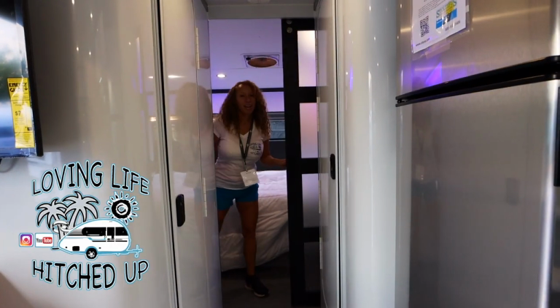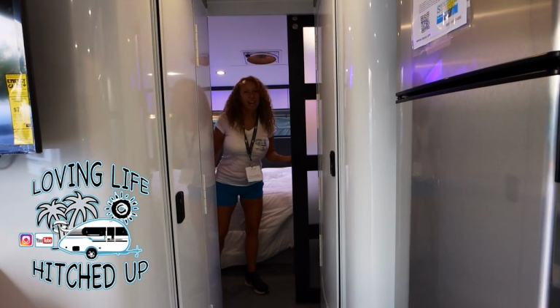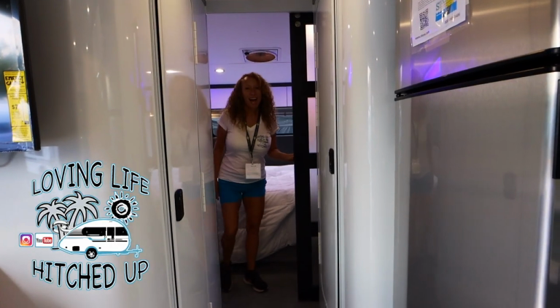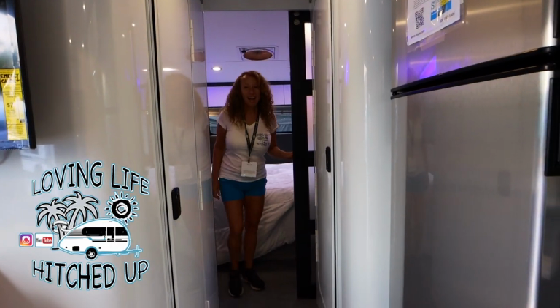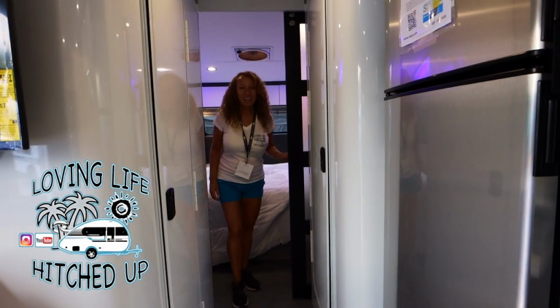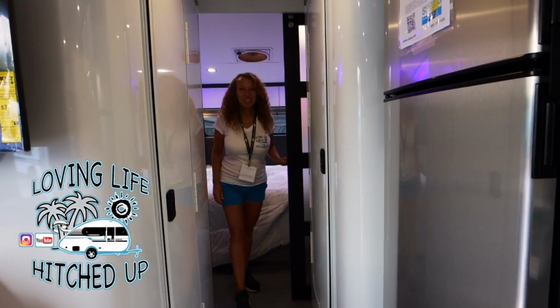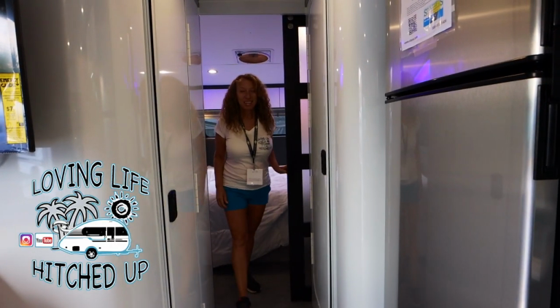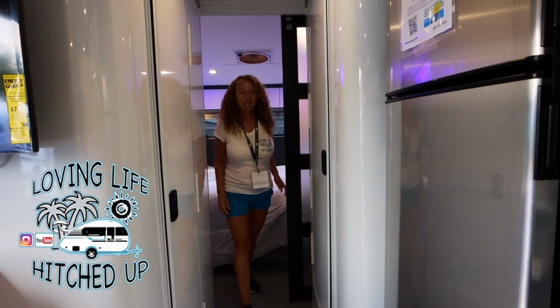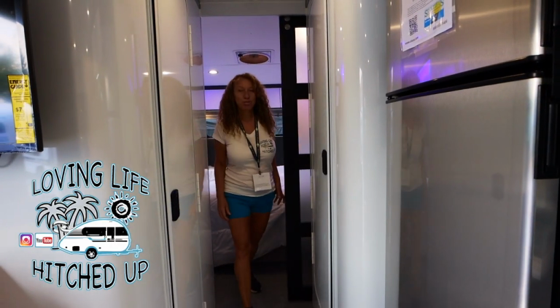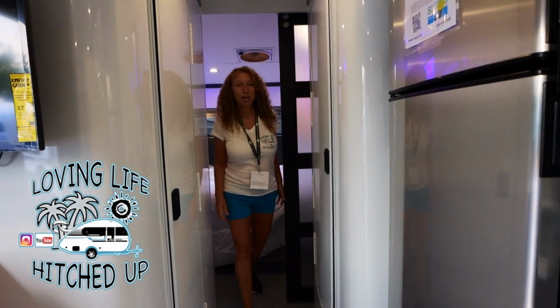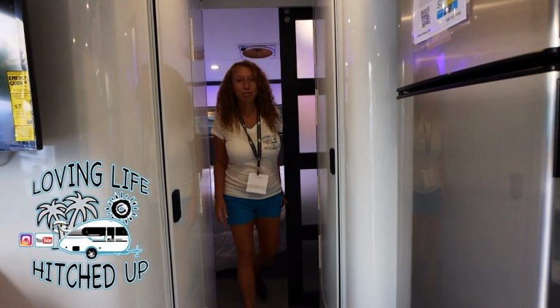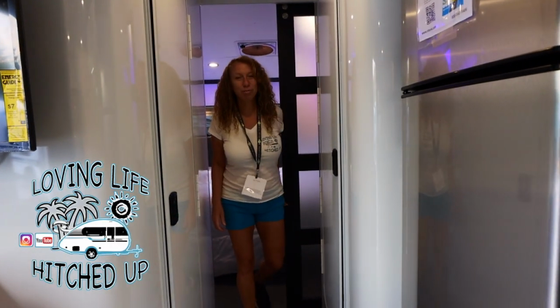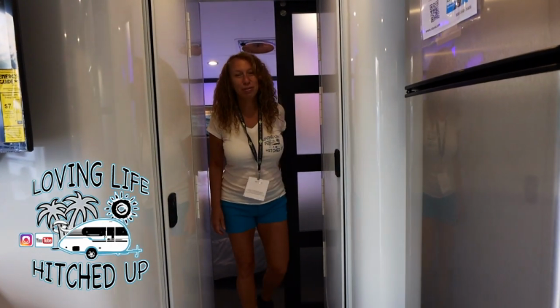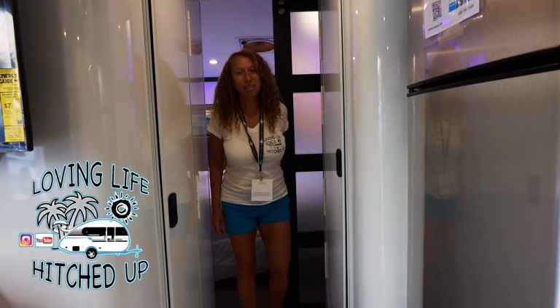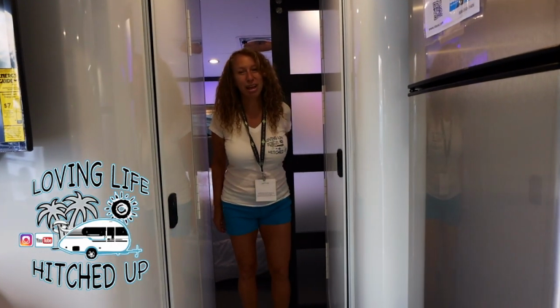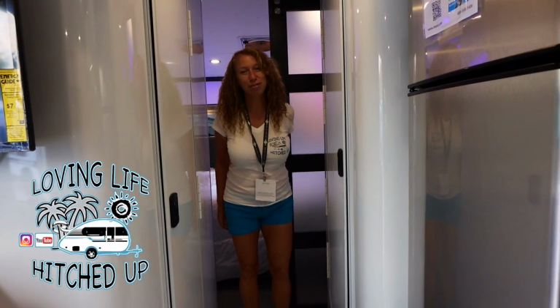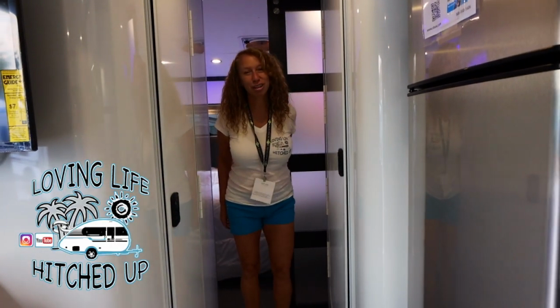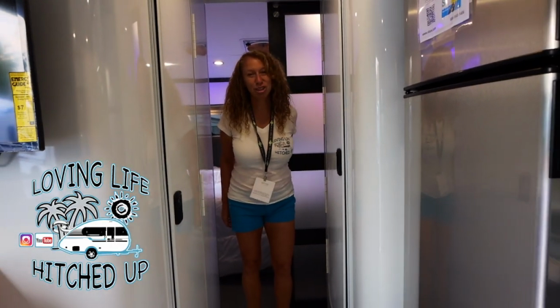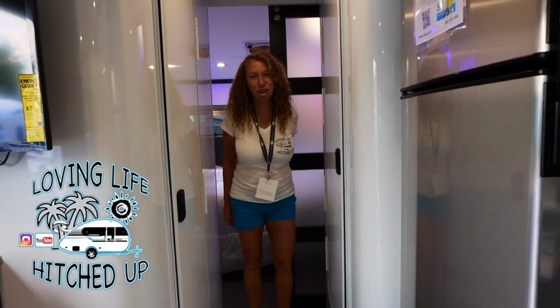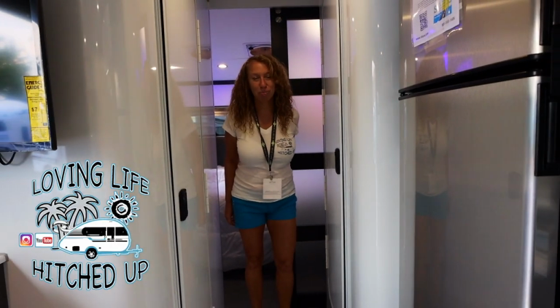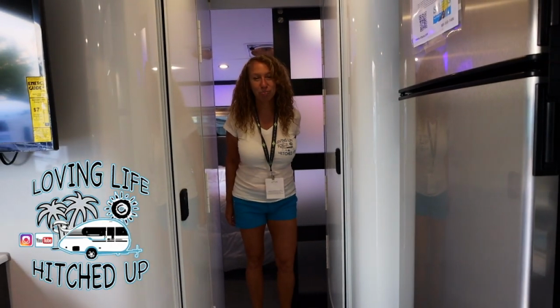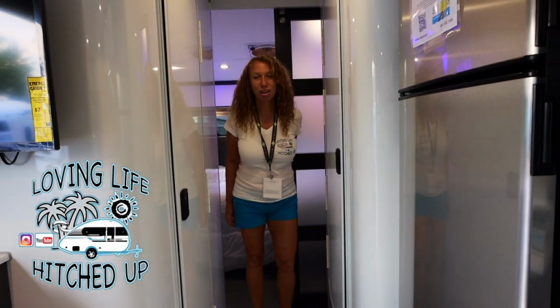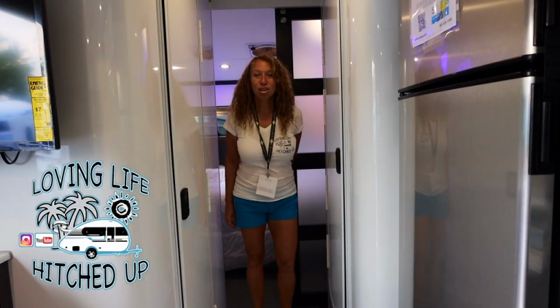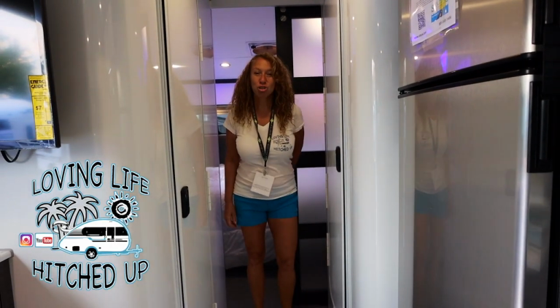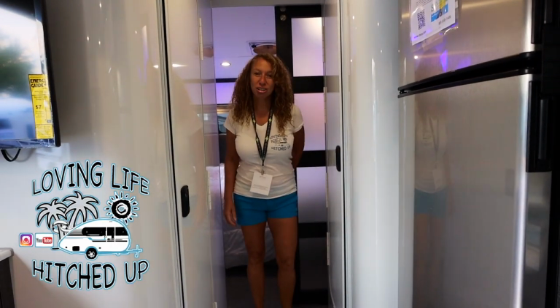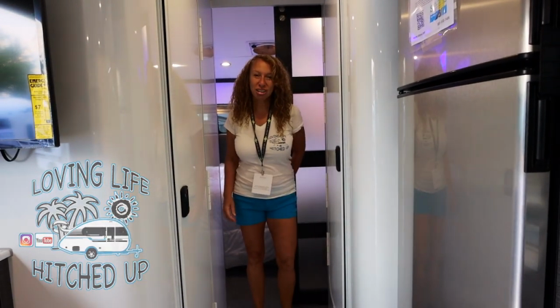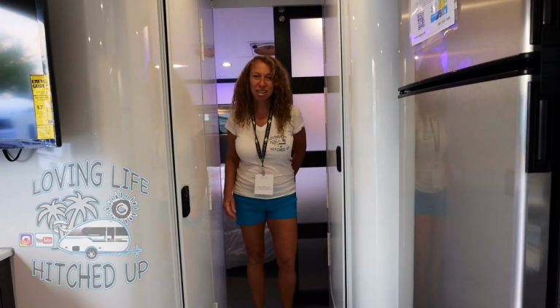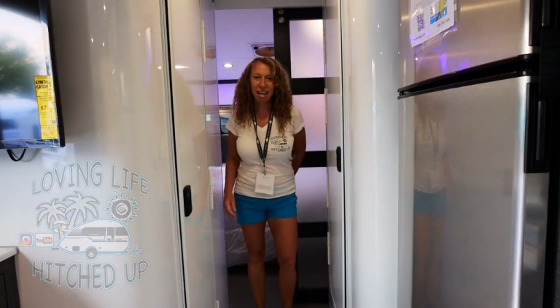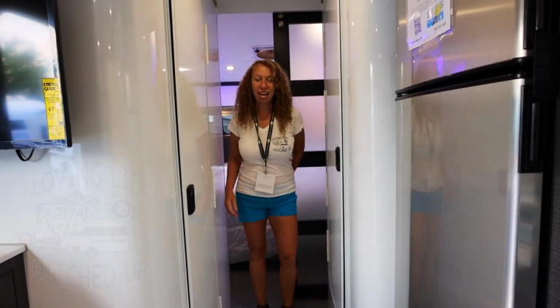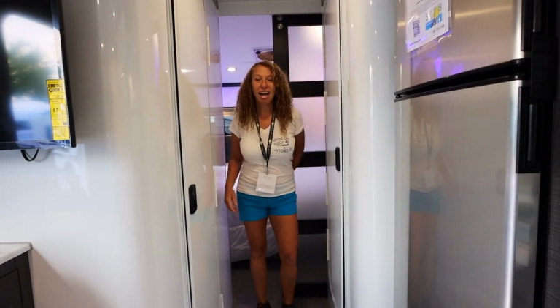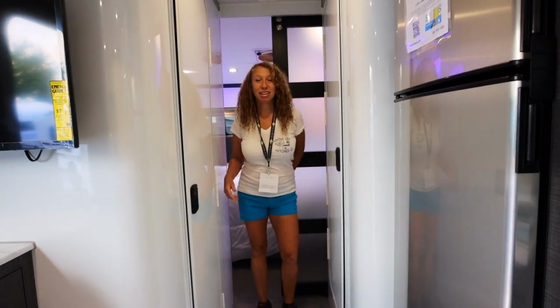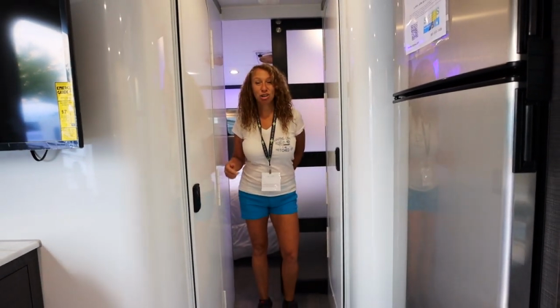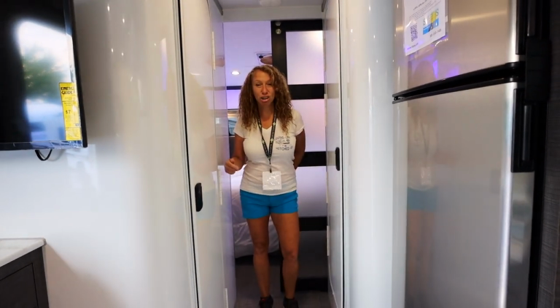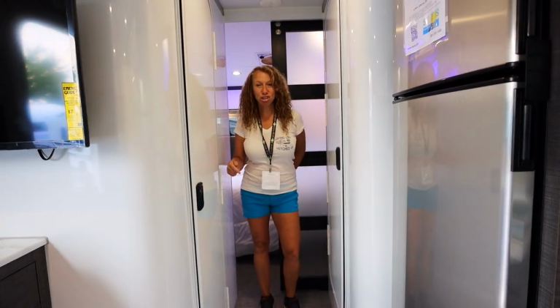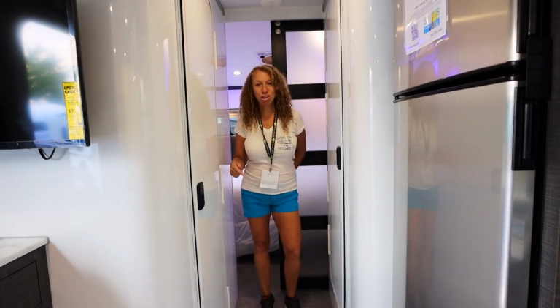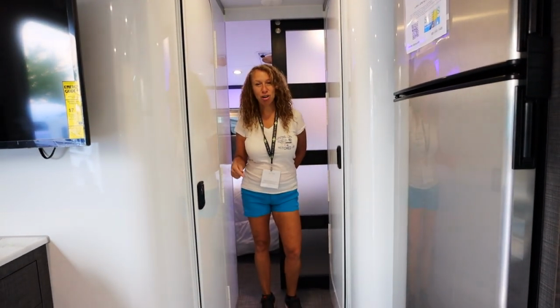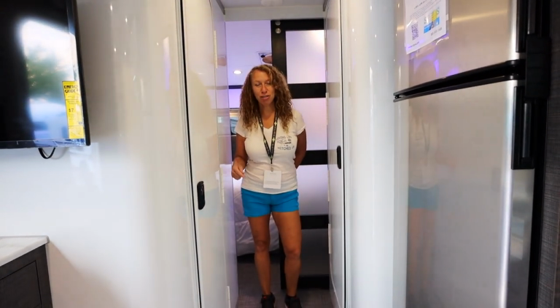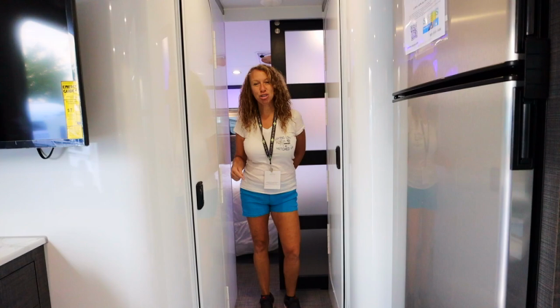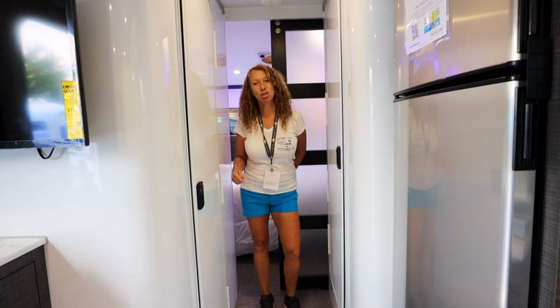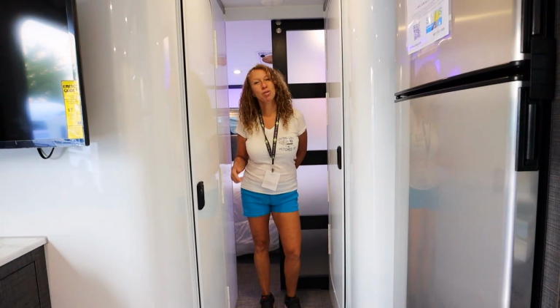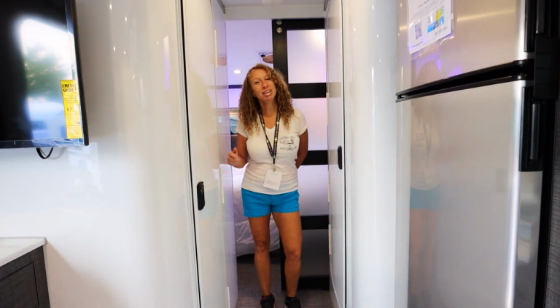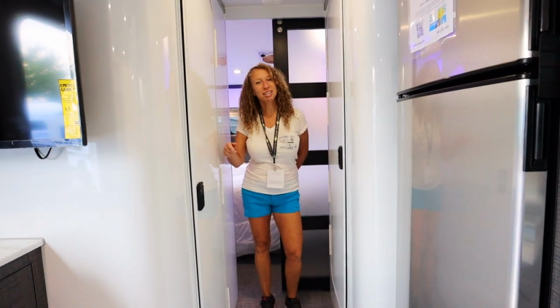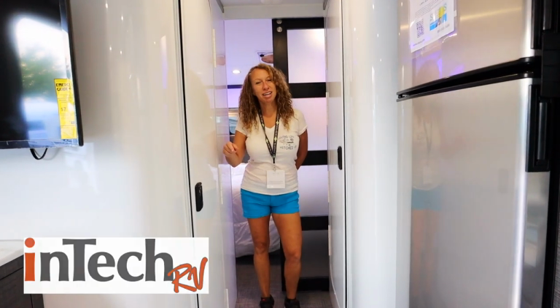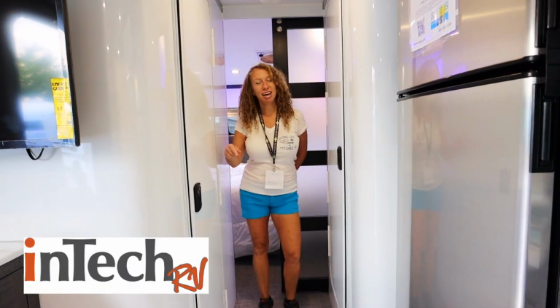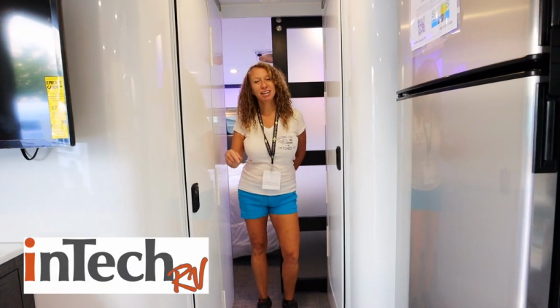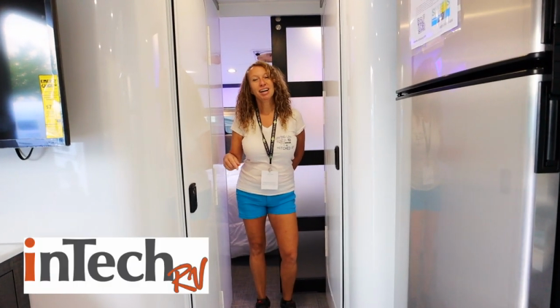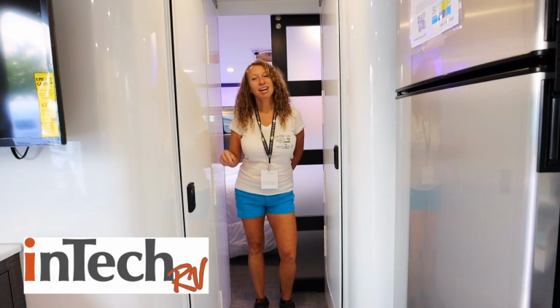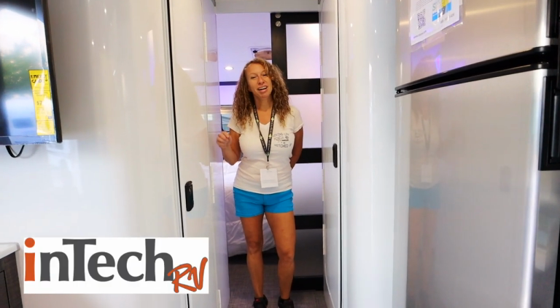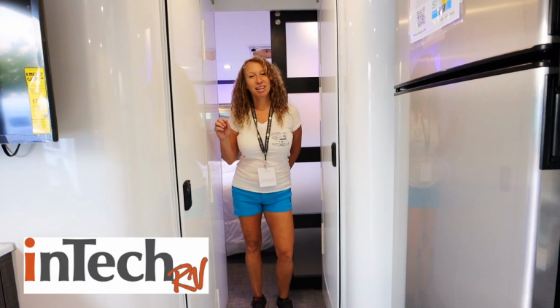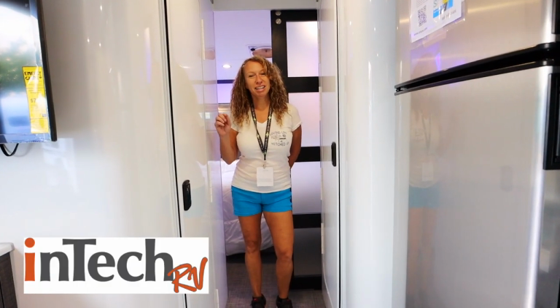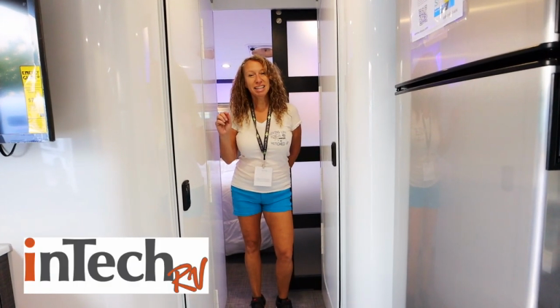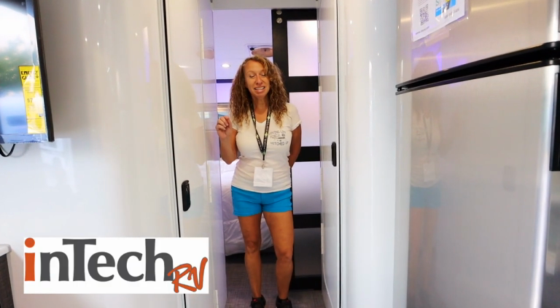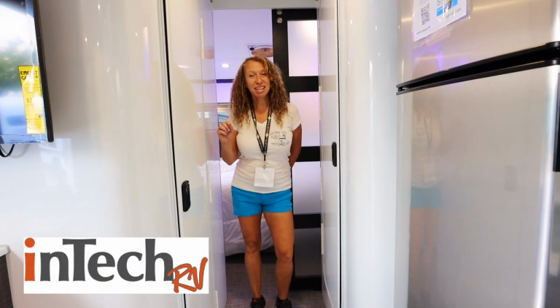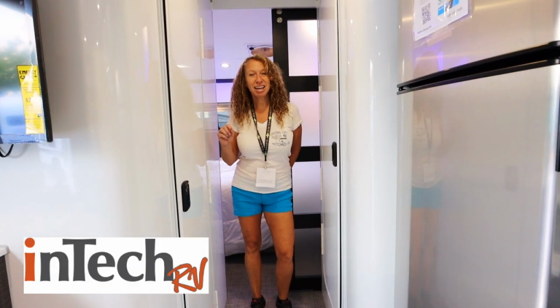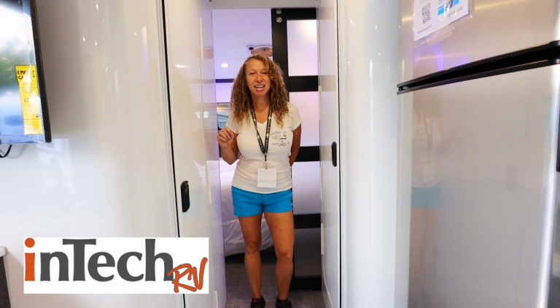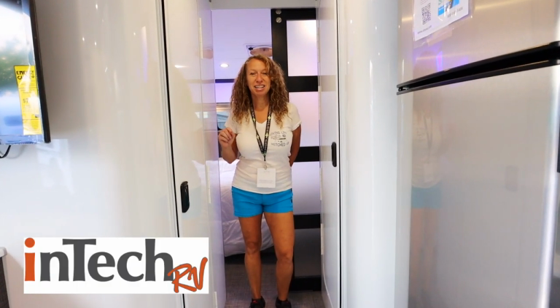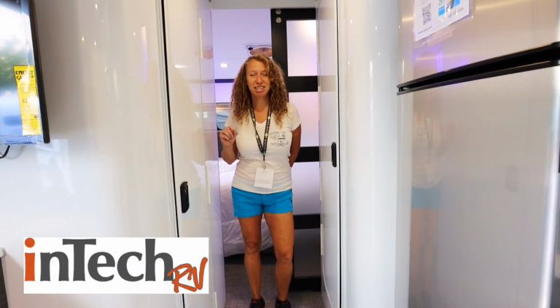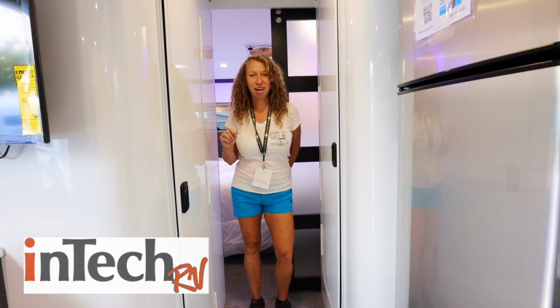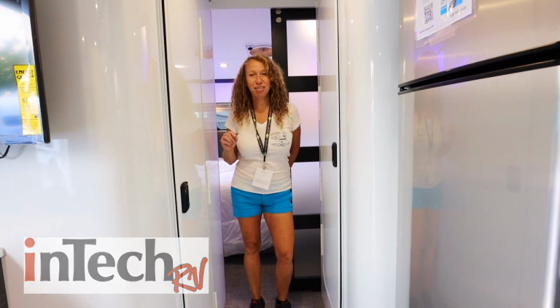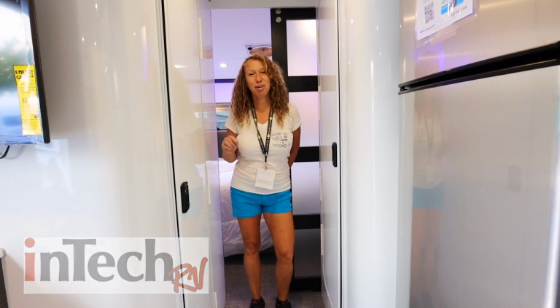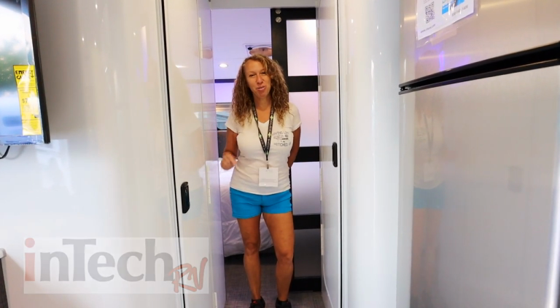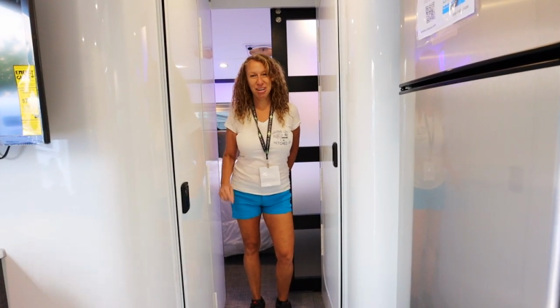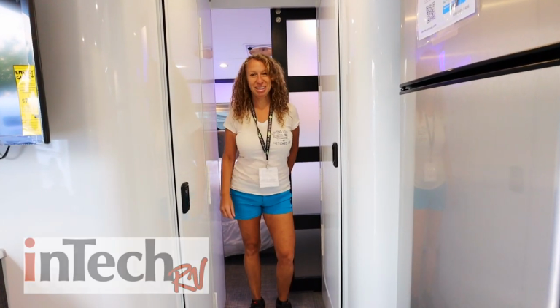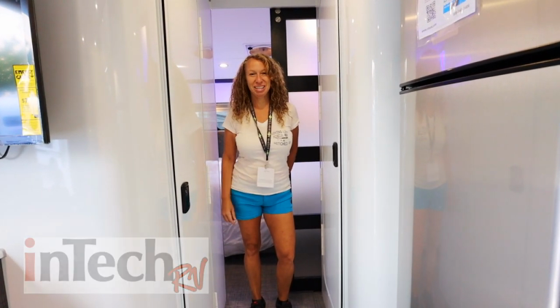Hi, this is Reg from Loving Life Hitched Up. Join us today at the Hershey RV show inside an Intech Terra Oasis.